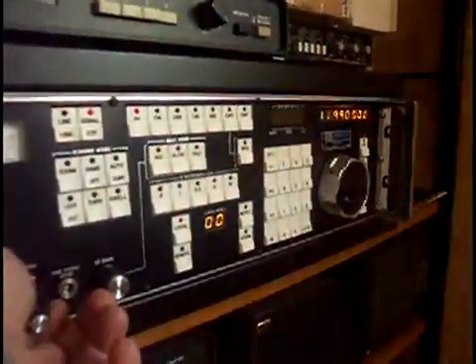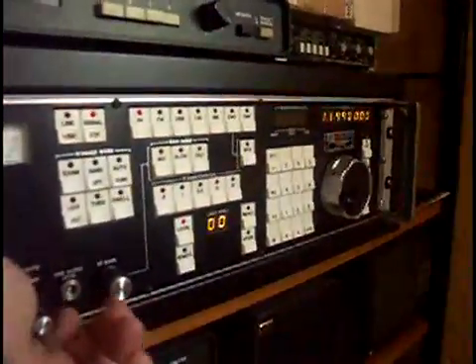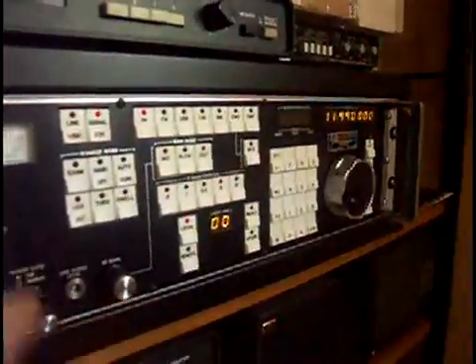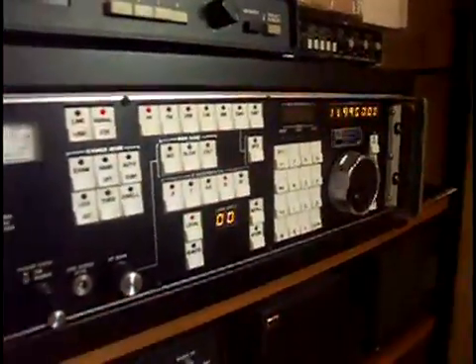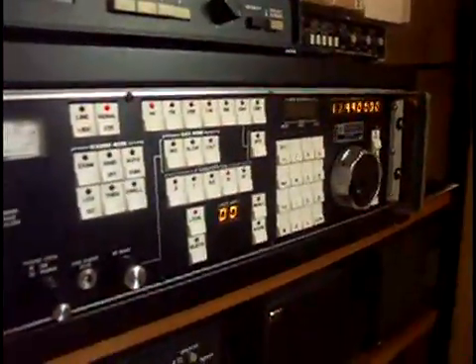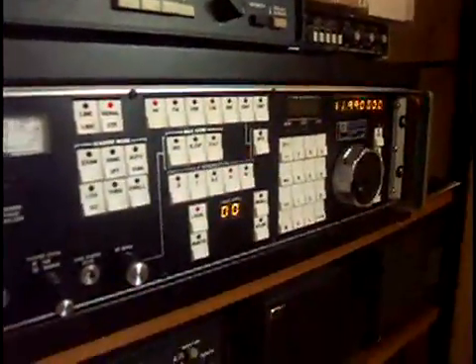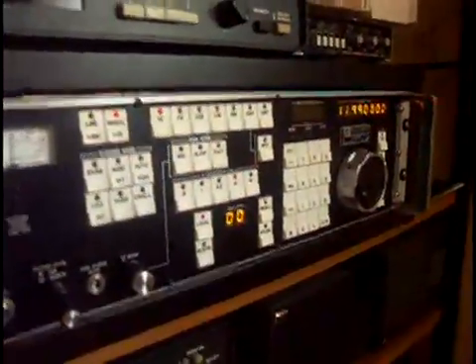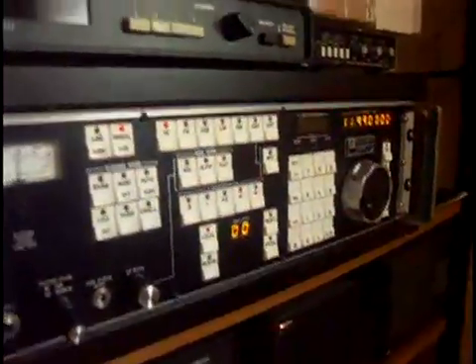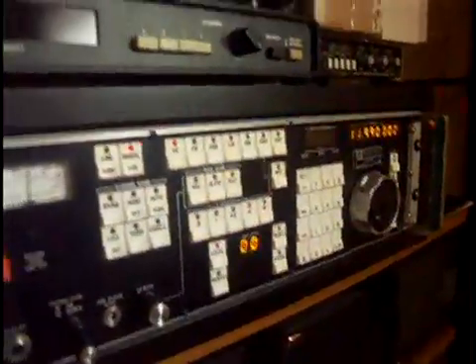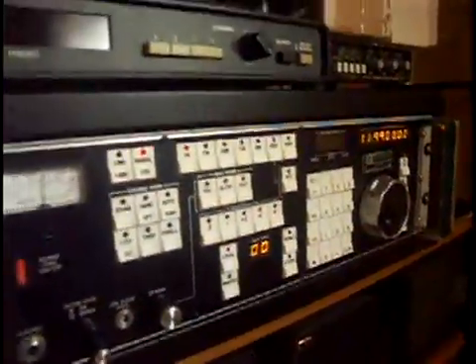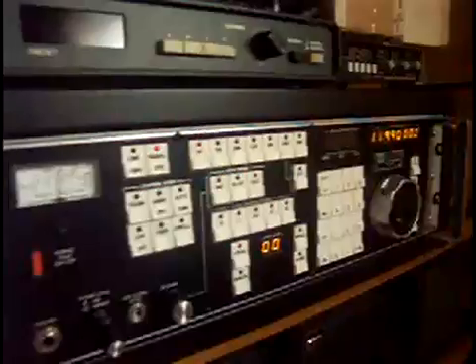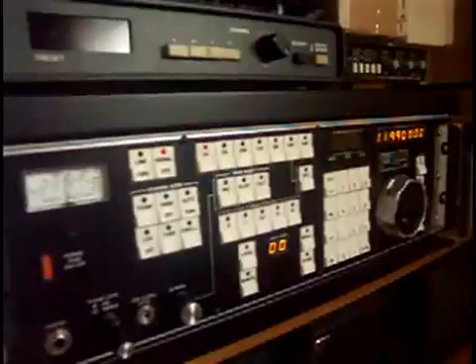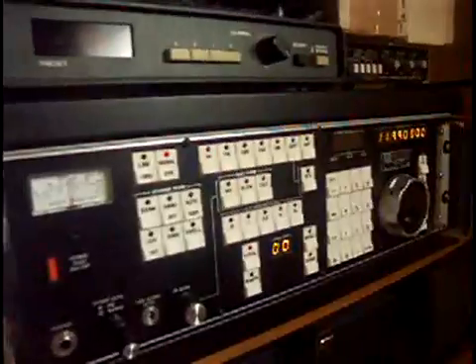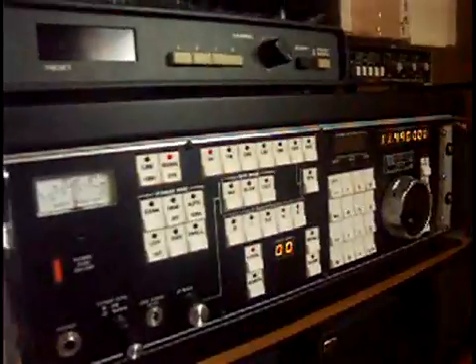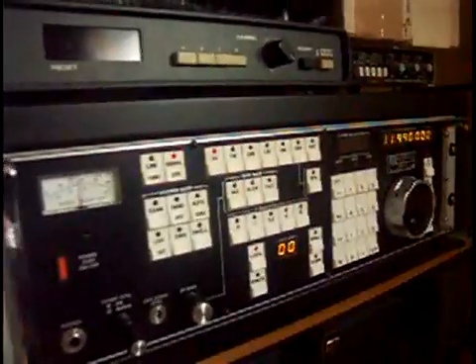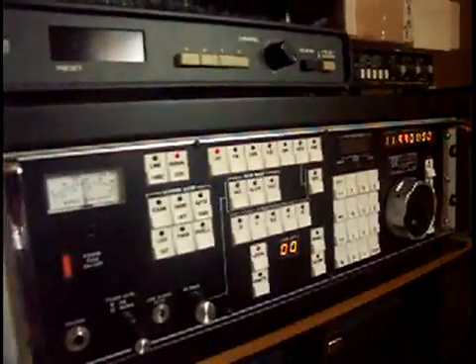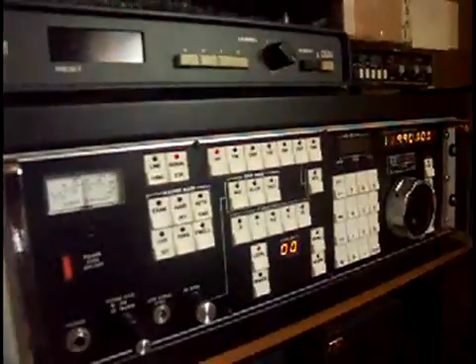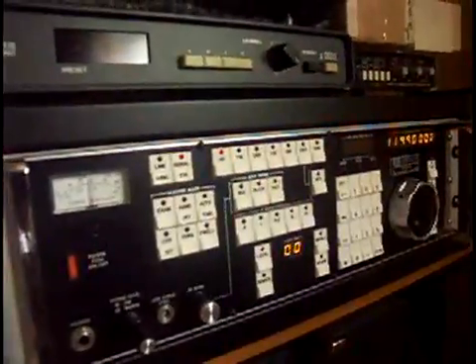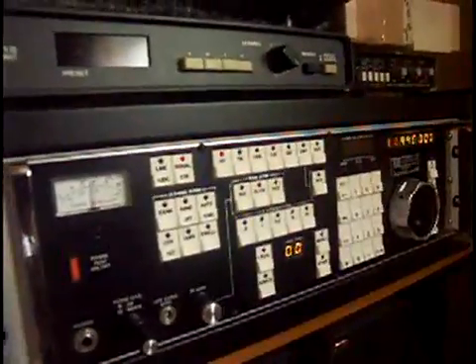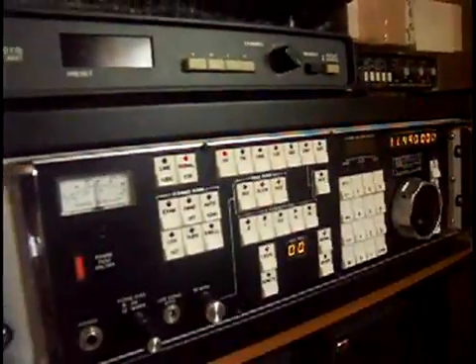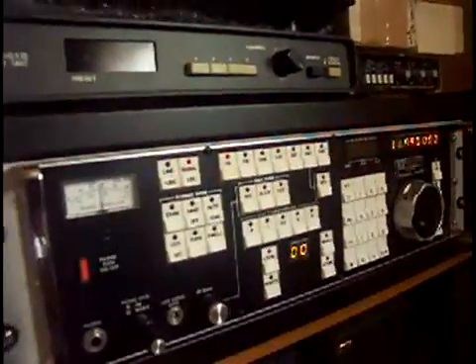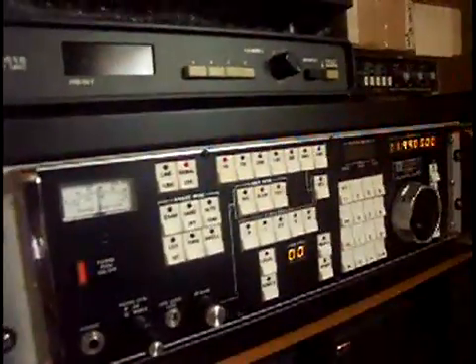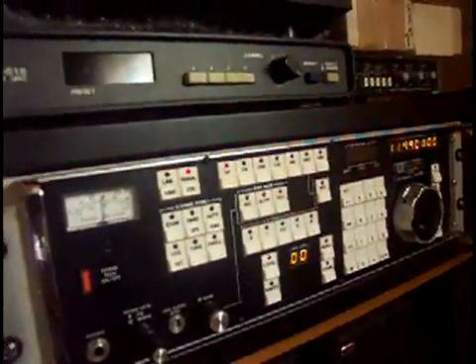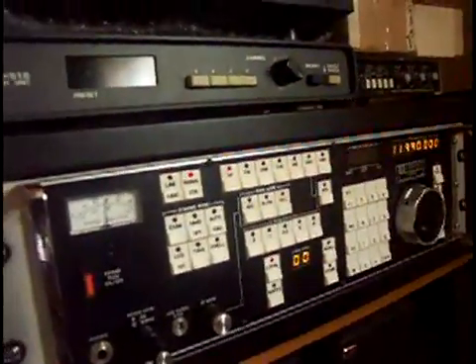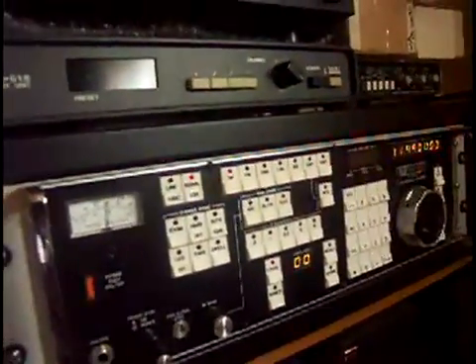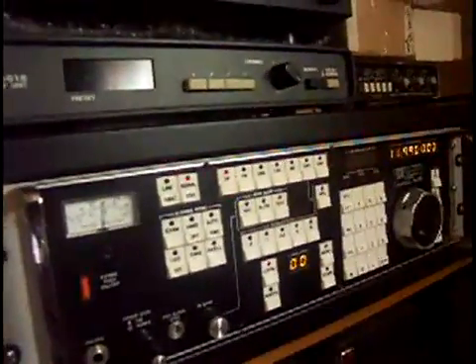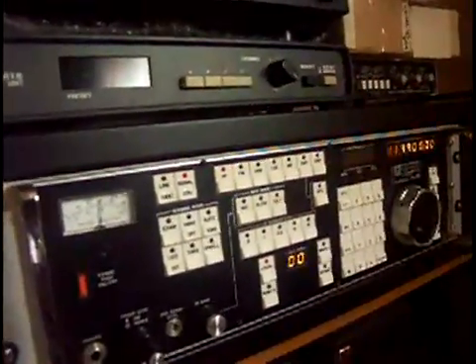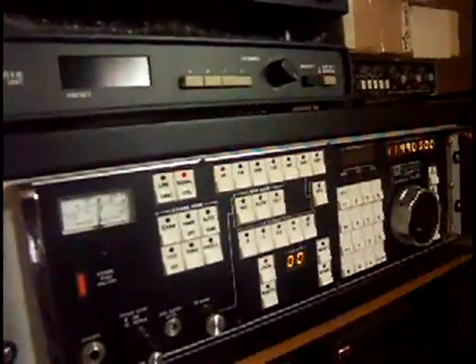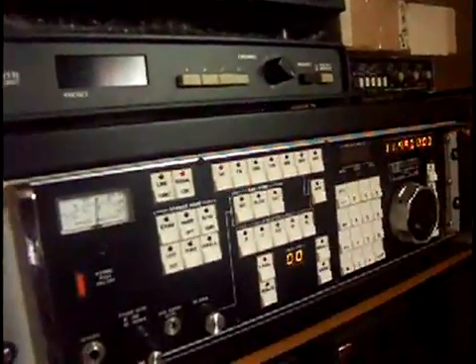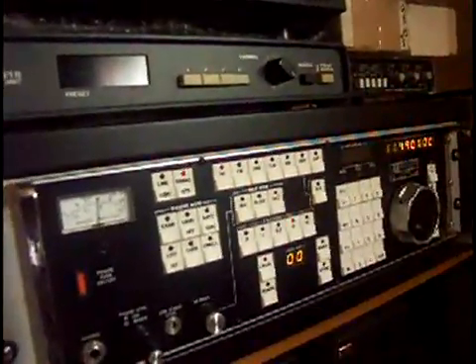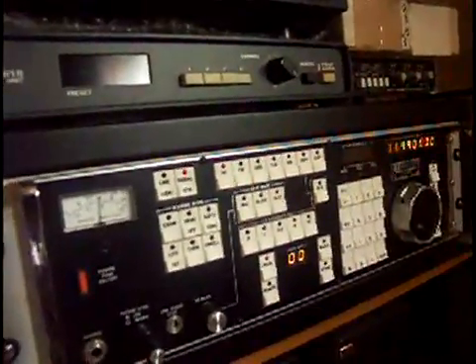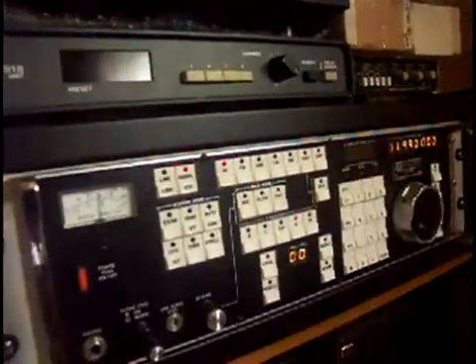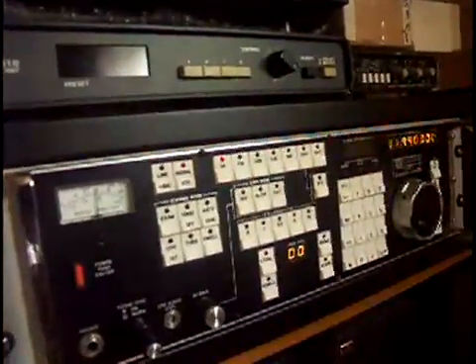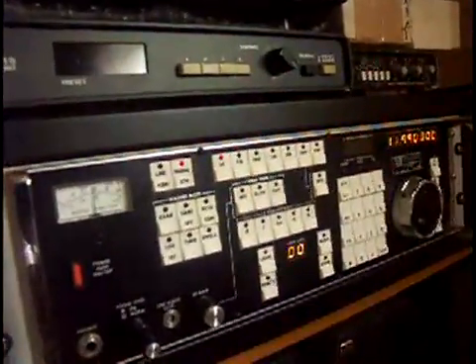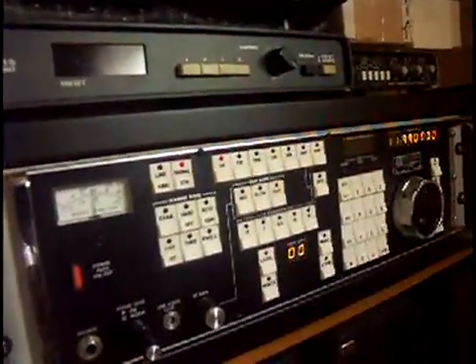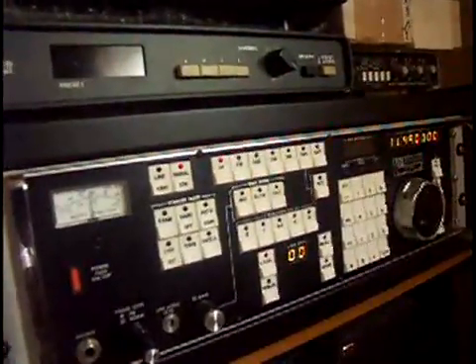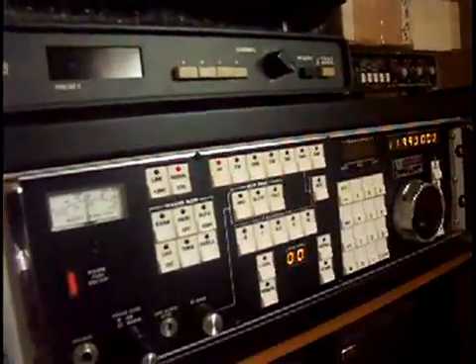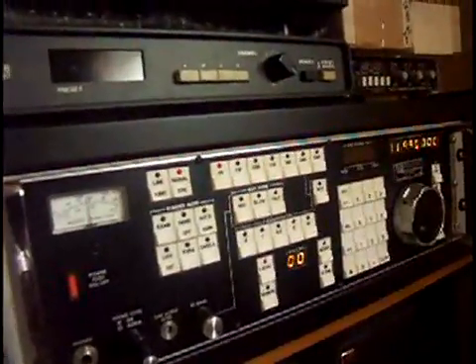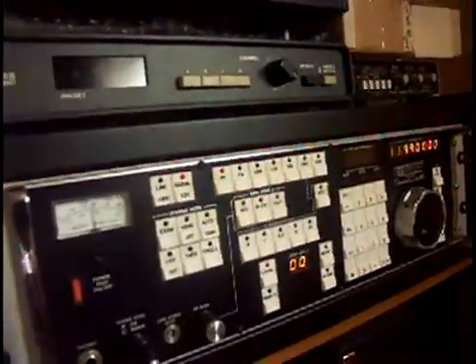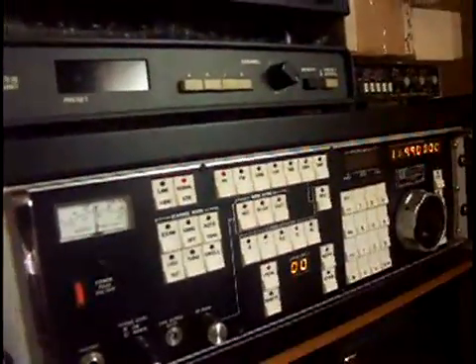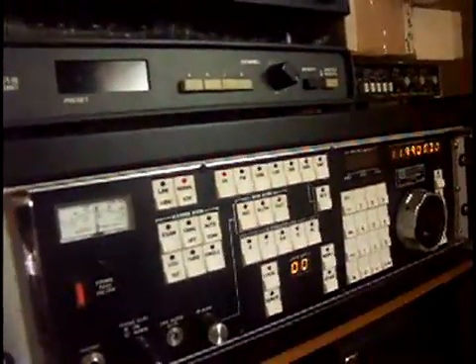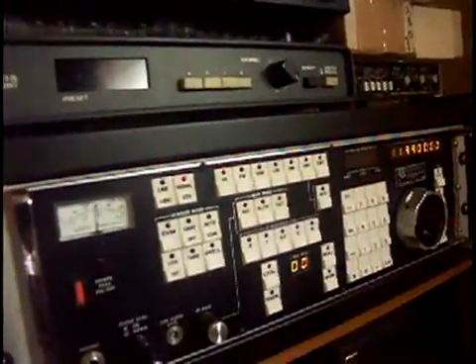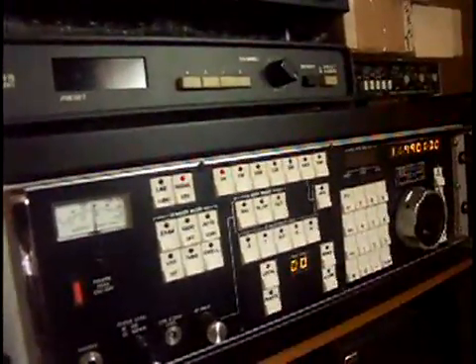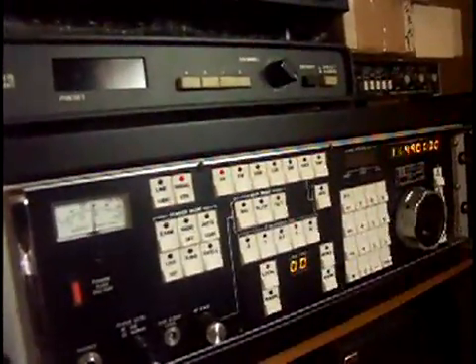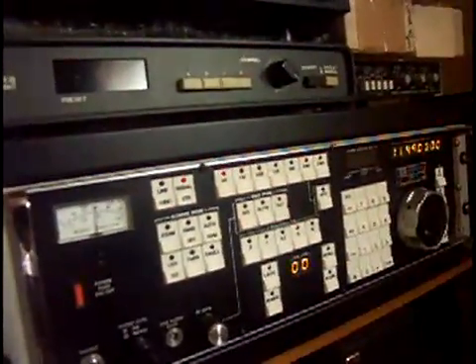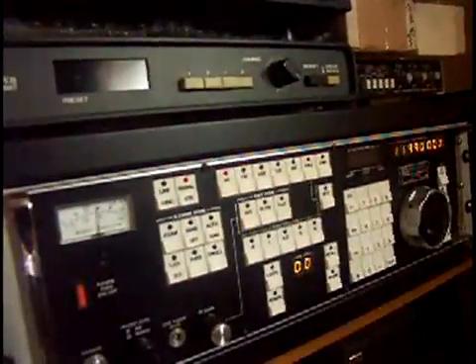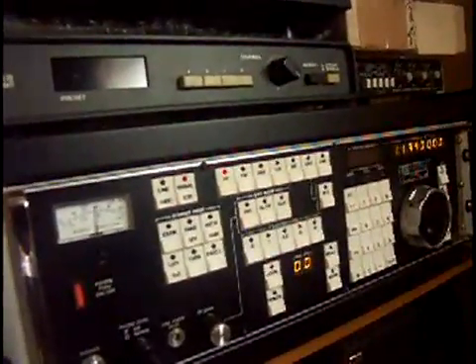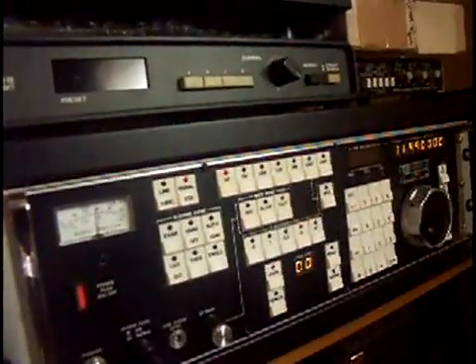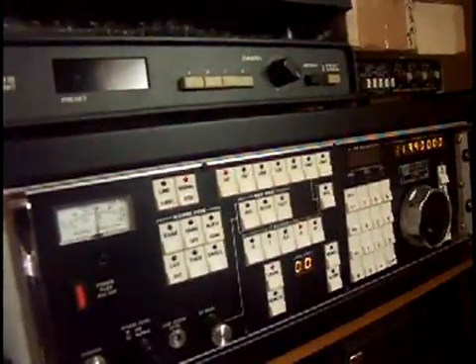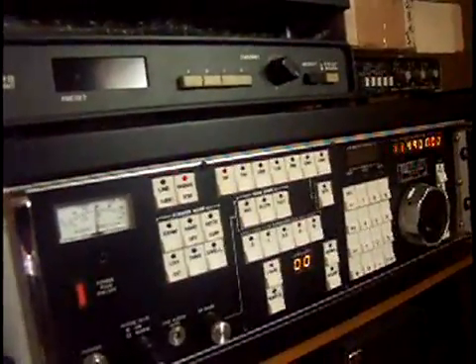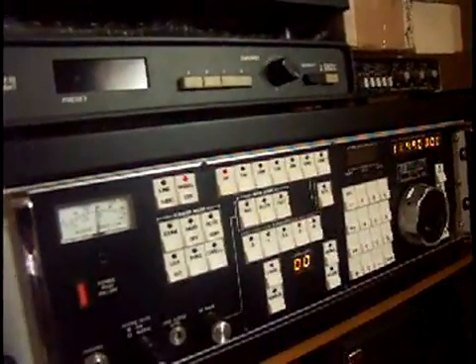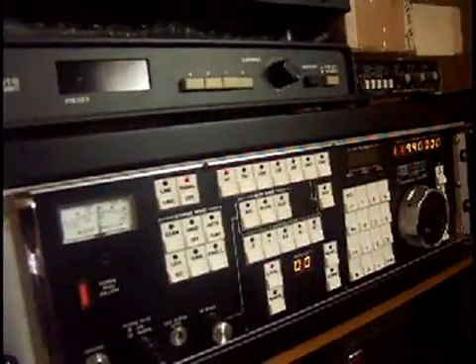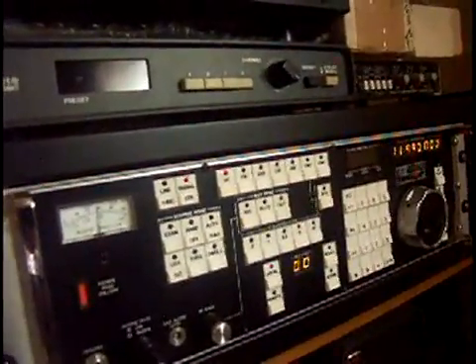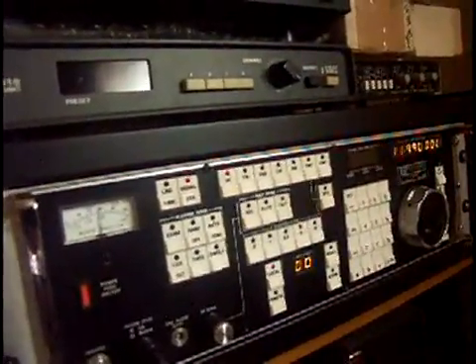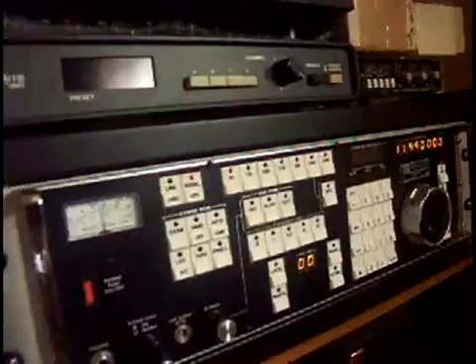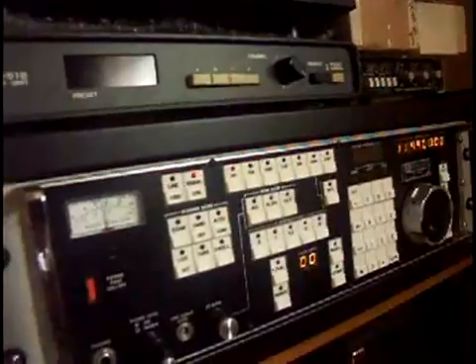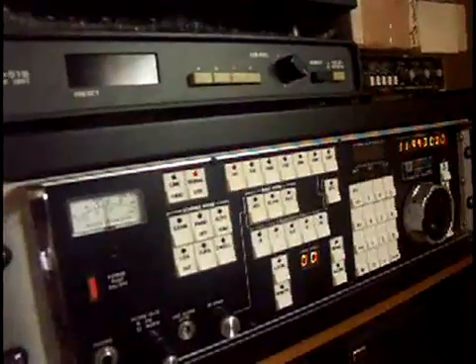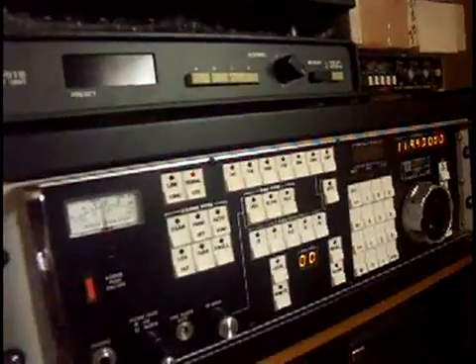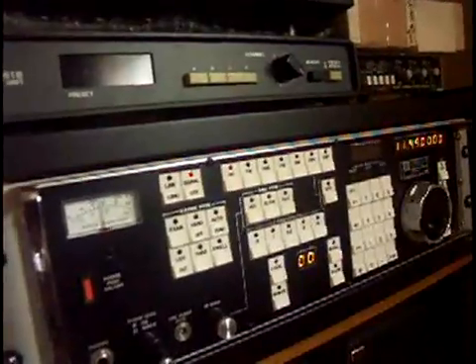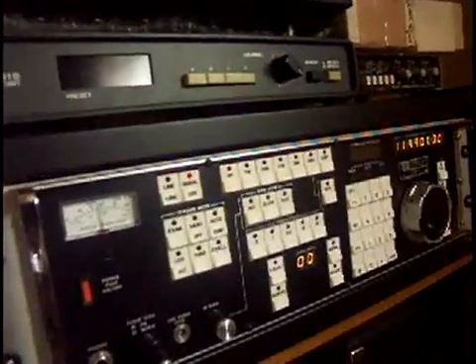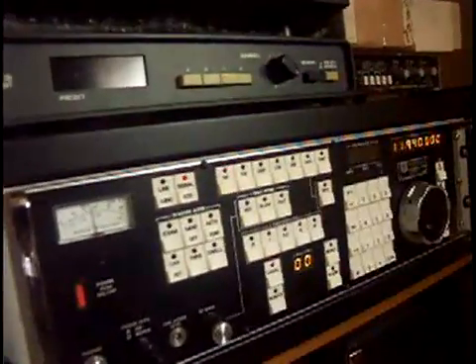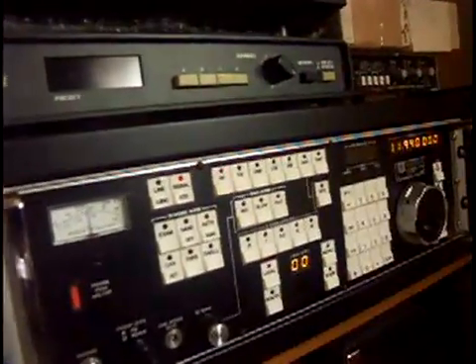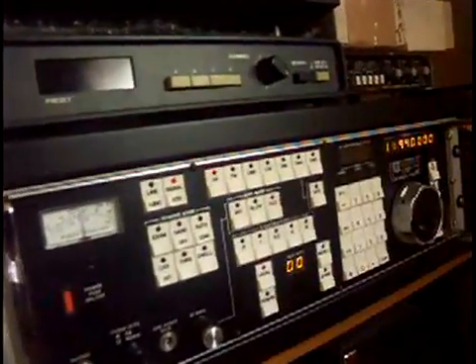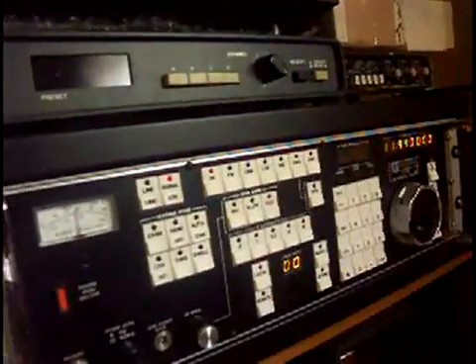All right, radio fans, this is Dan. I'm back from Potomac, Maryland. Today I have one of my many receivers here in the Radio Shack.